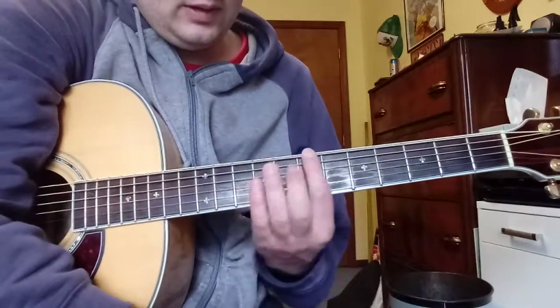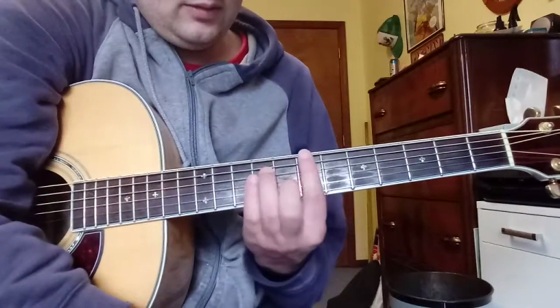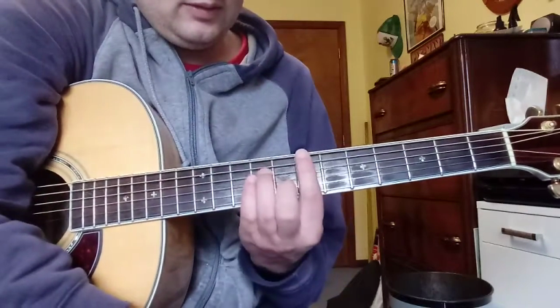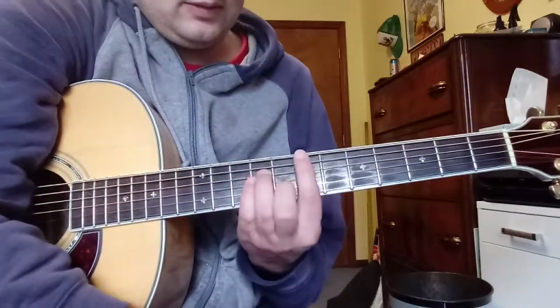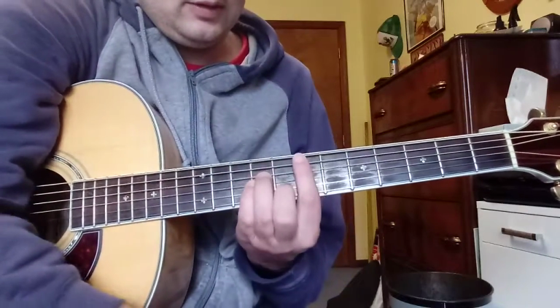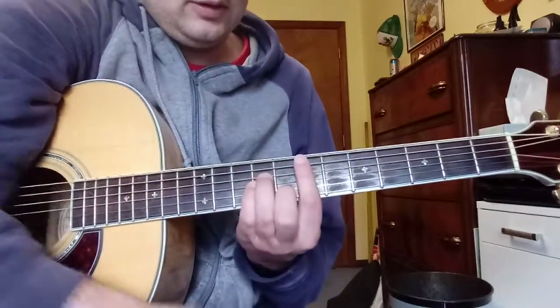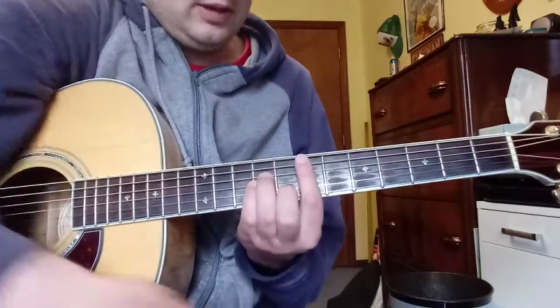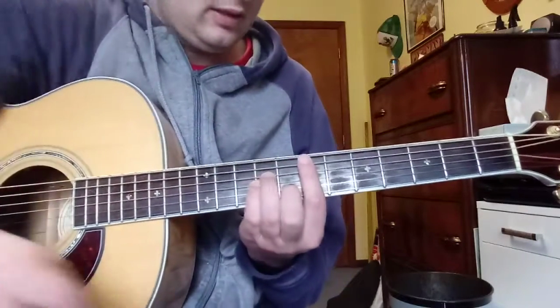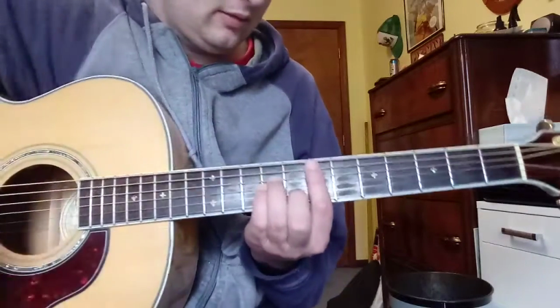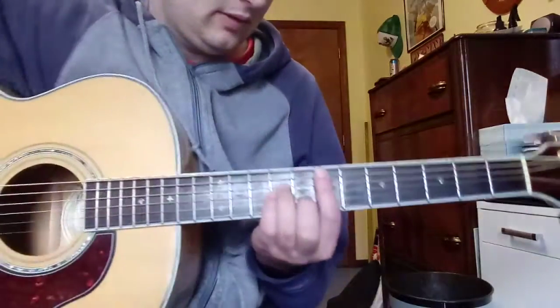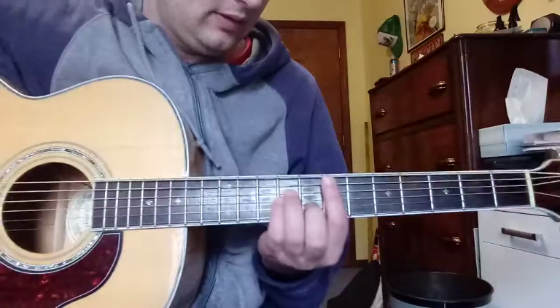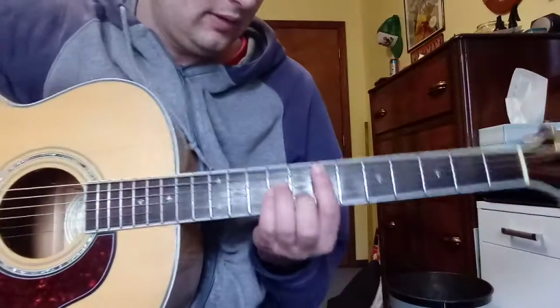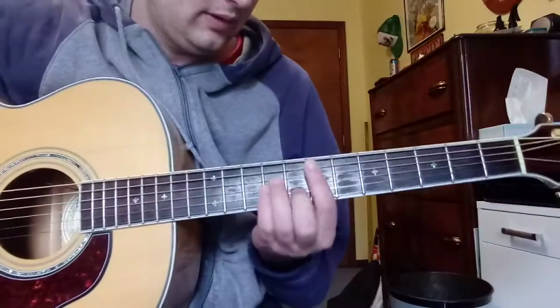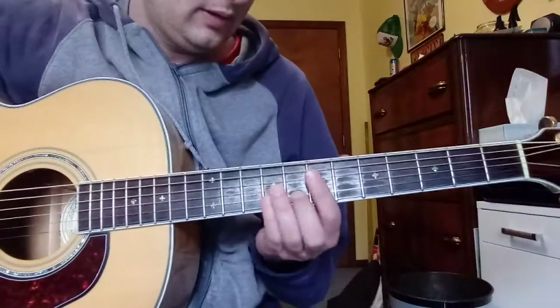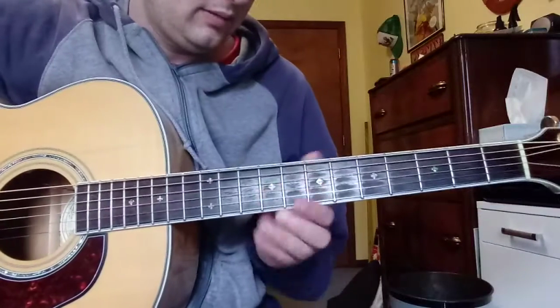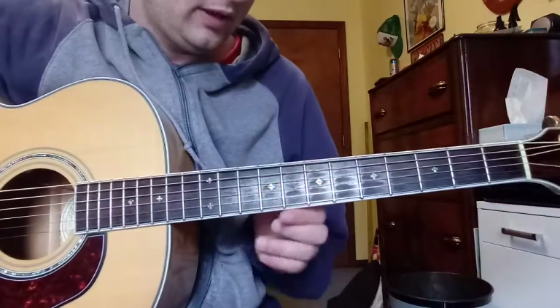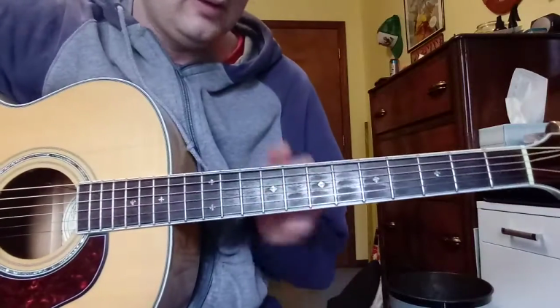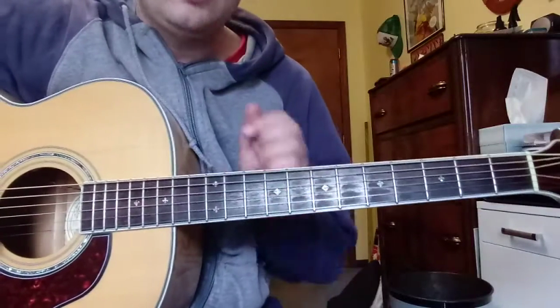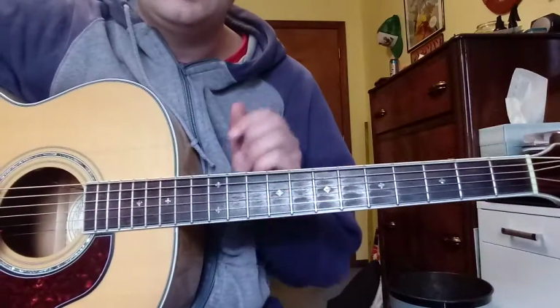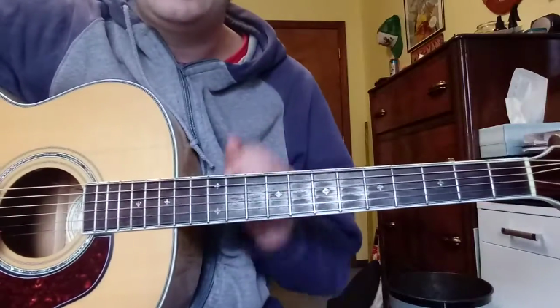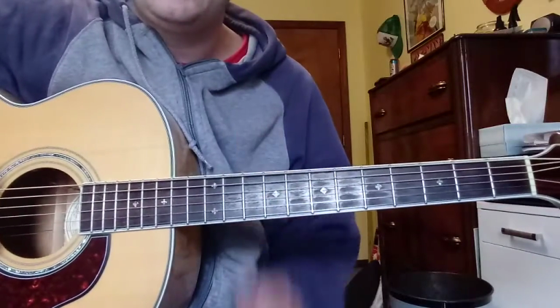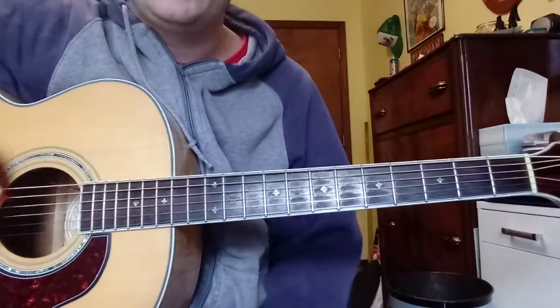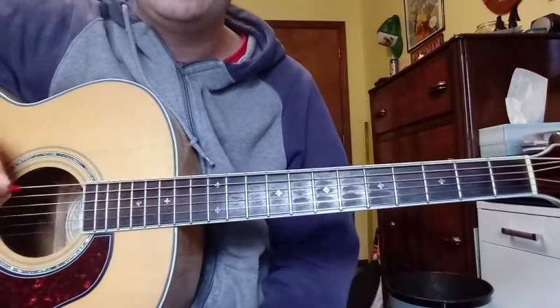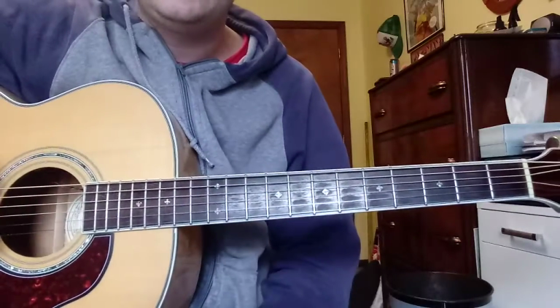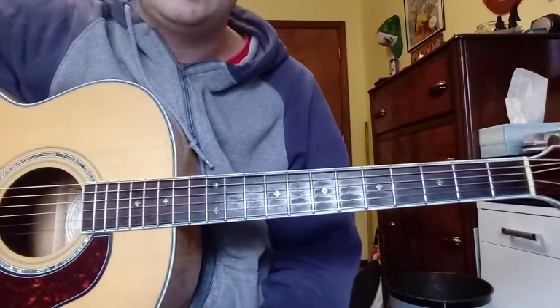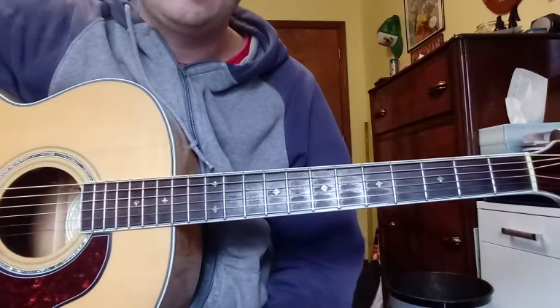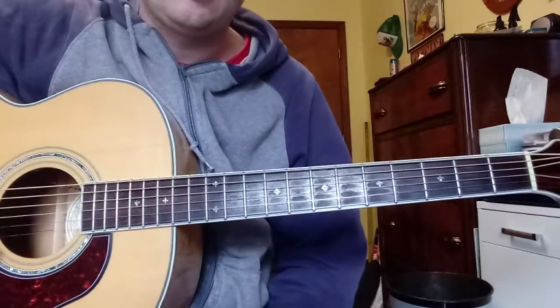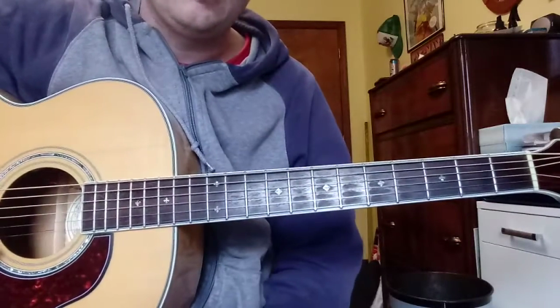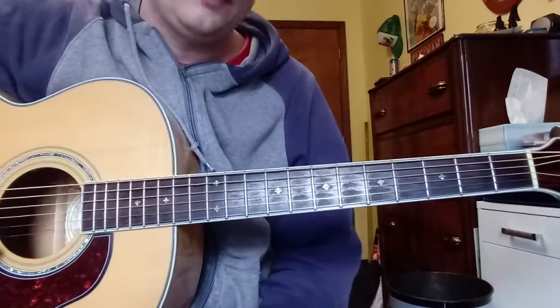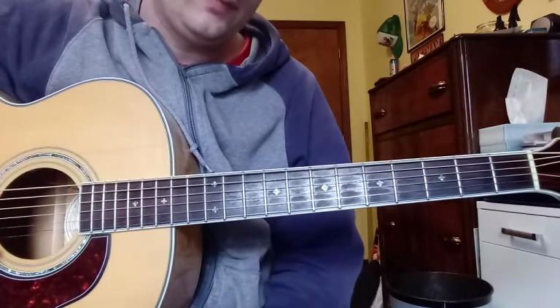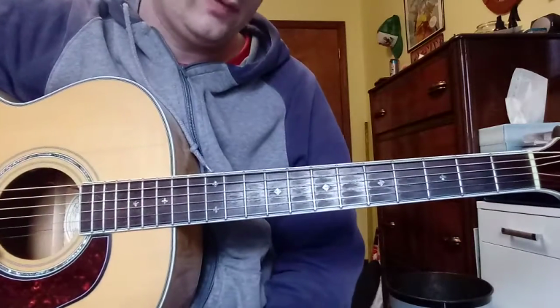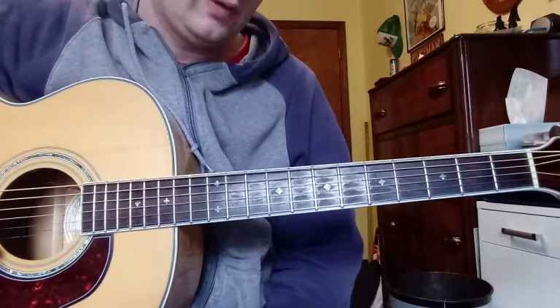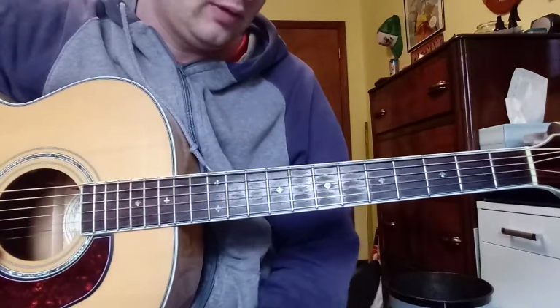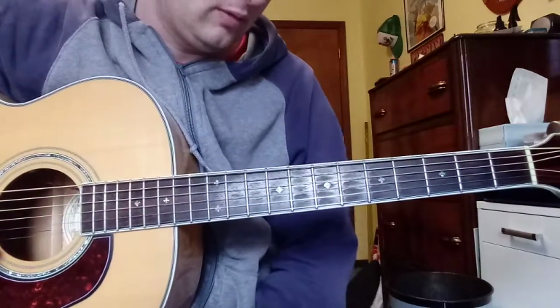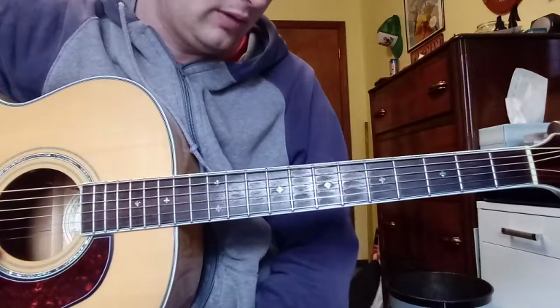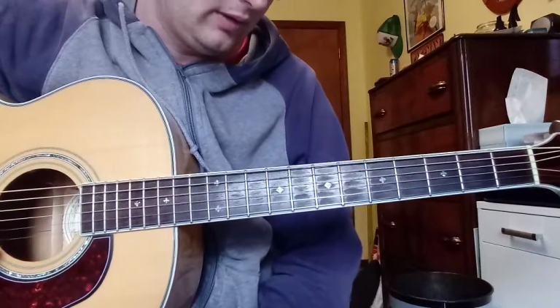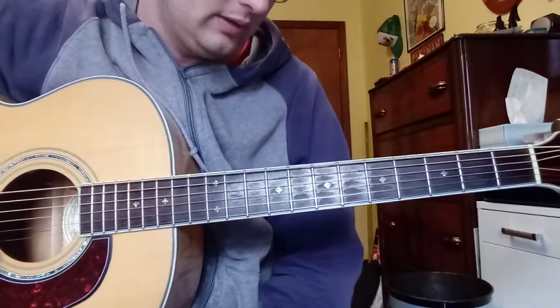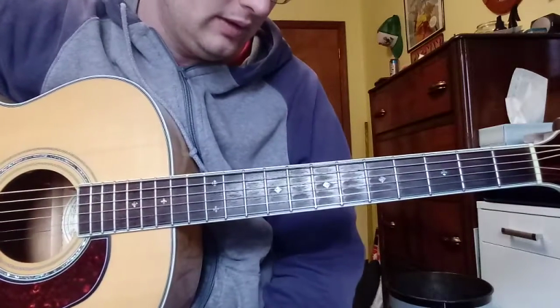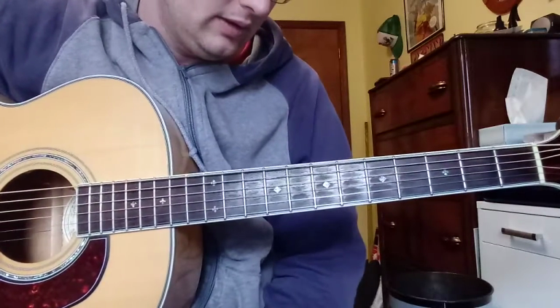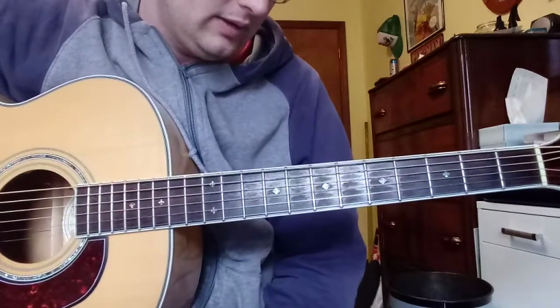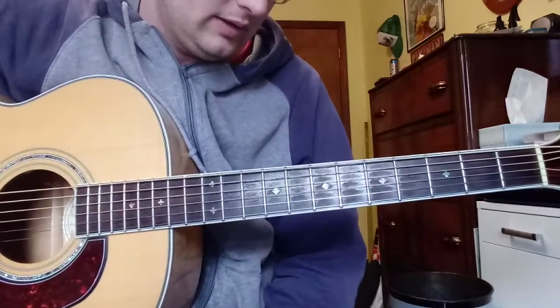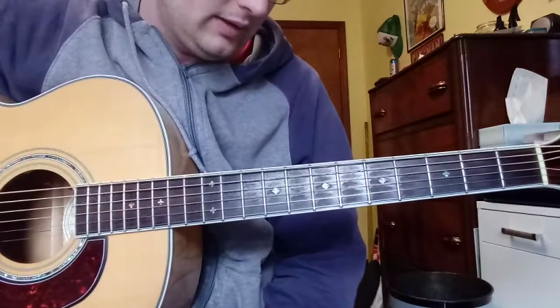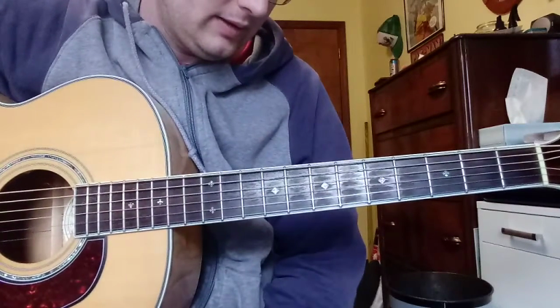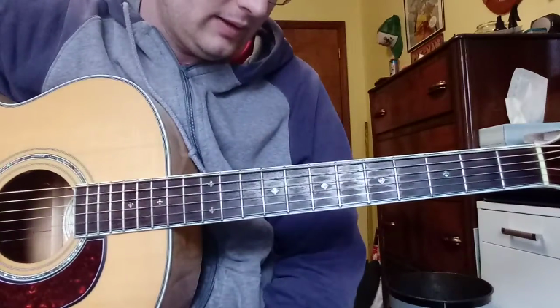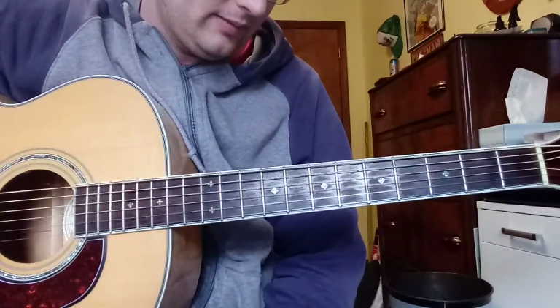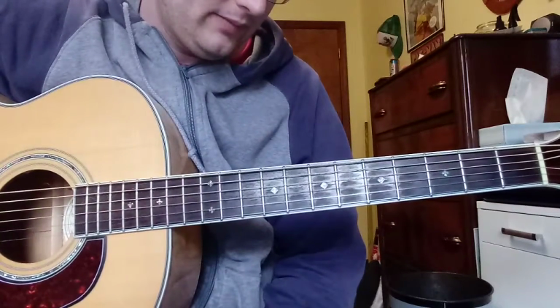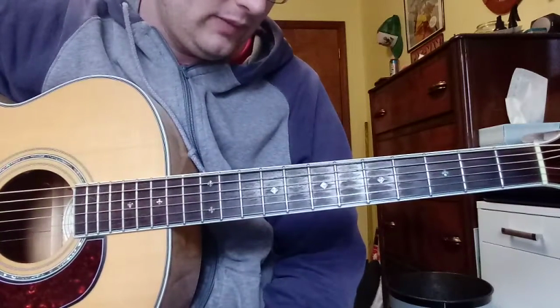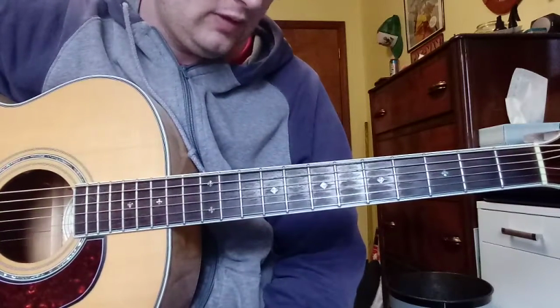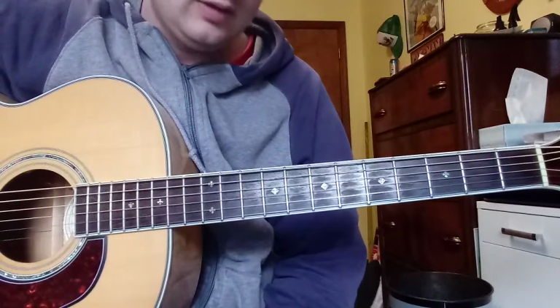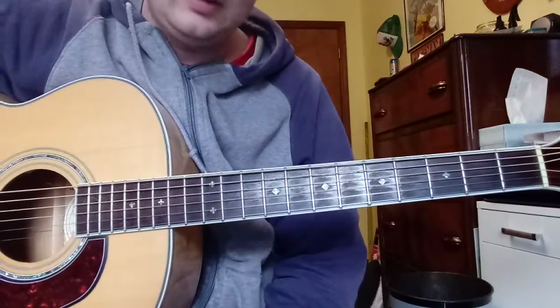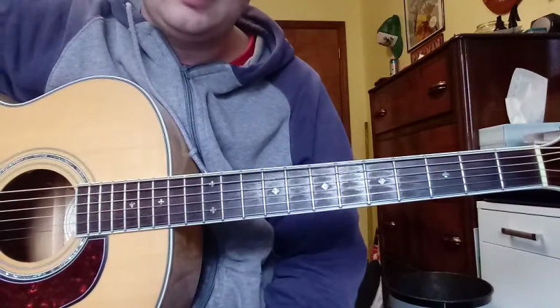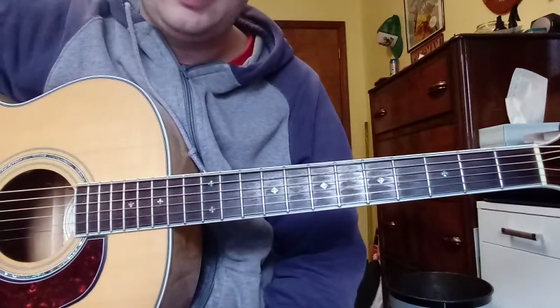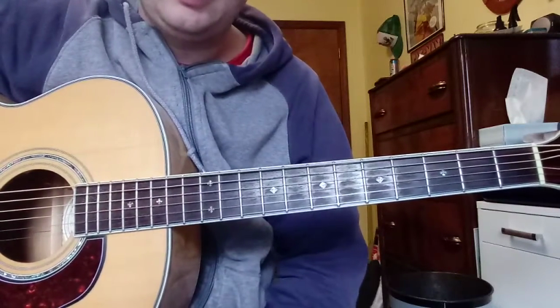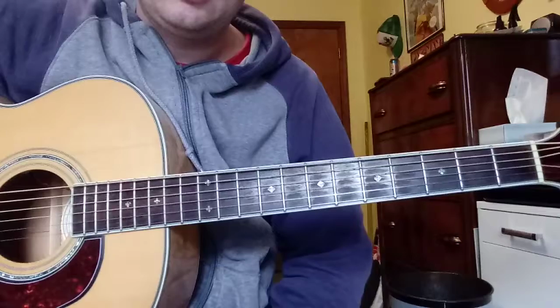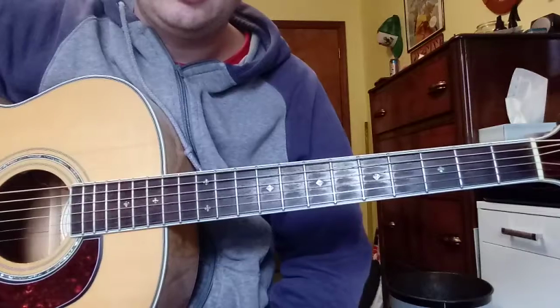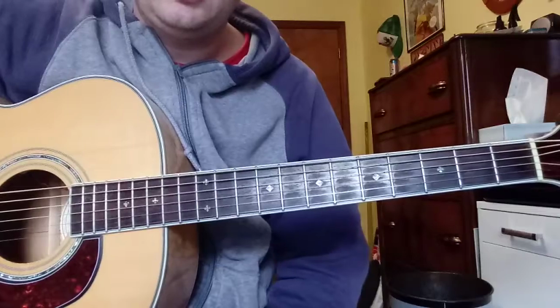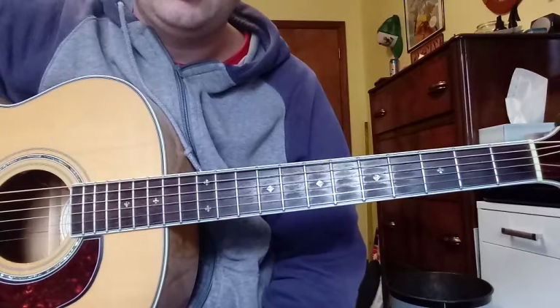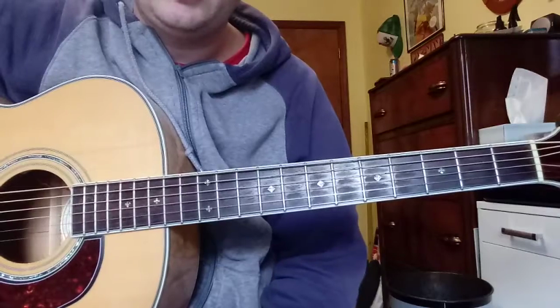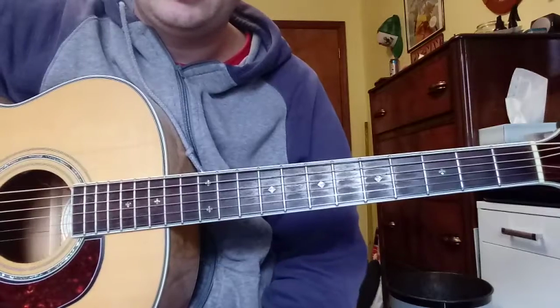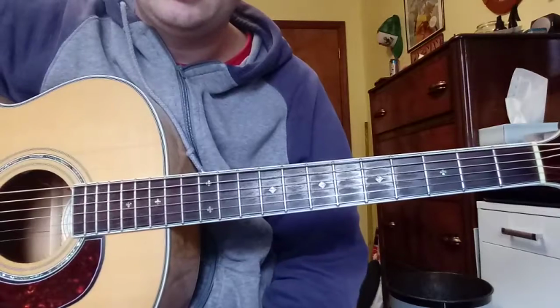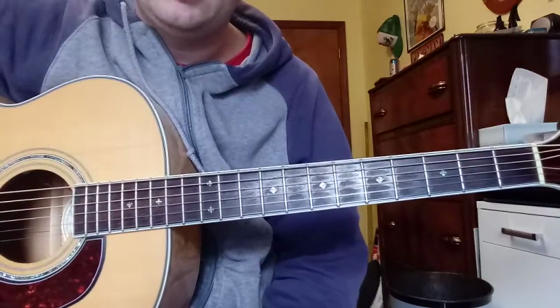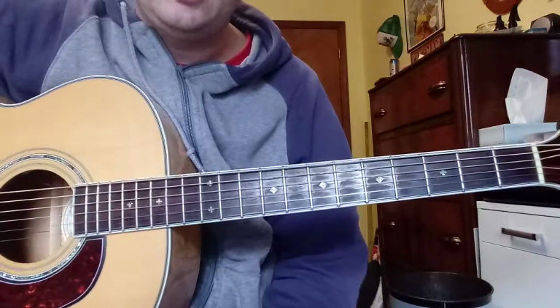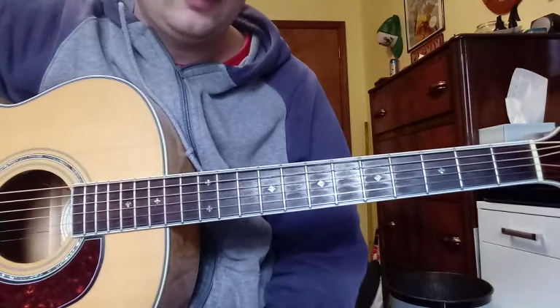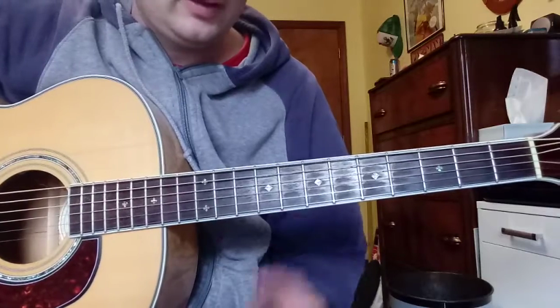Let's start you out. I listed an E minor 7th for the chord, but you could just play a straight E minor and be fine.